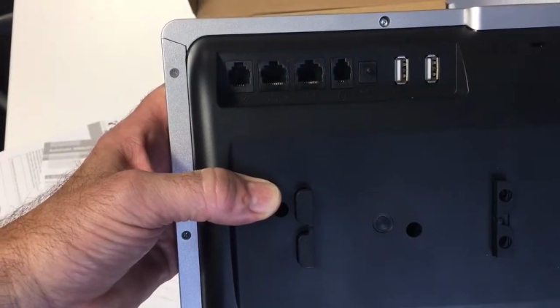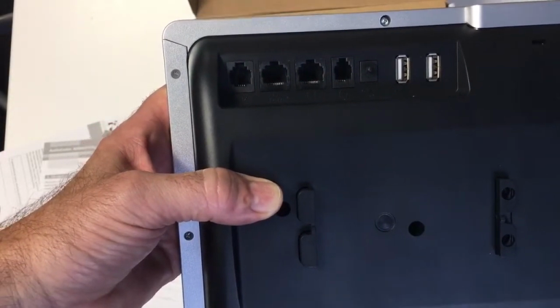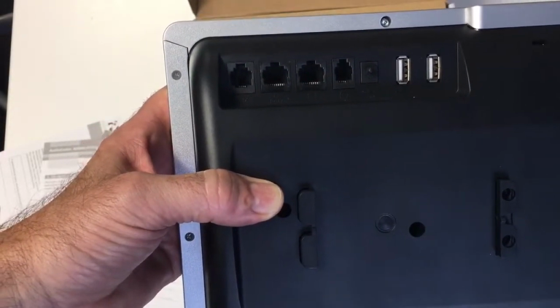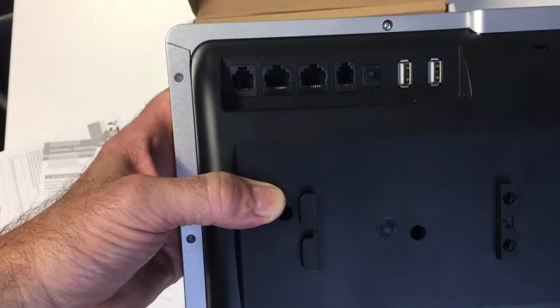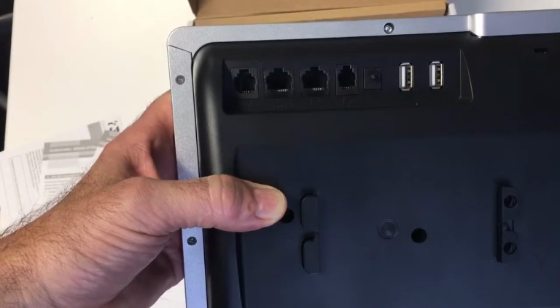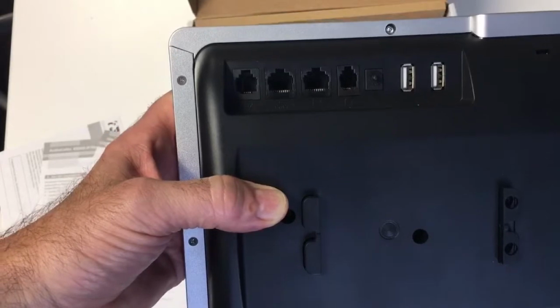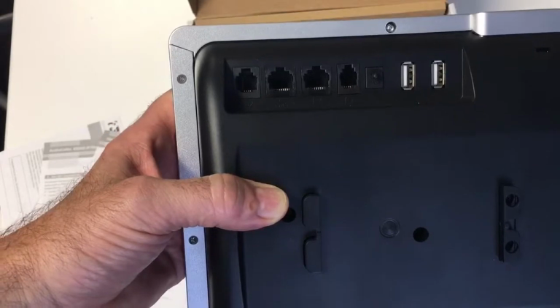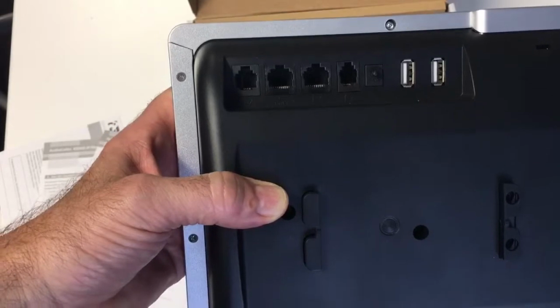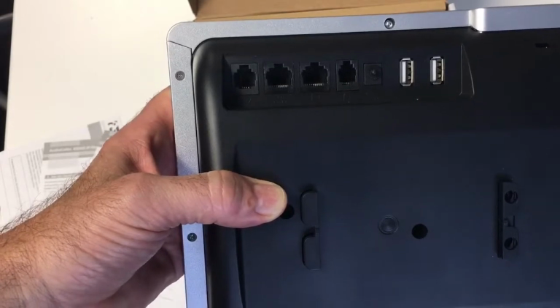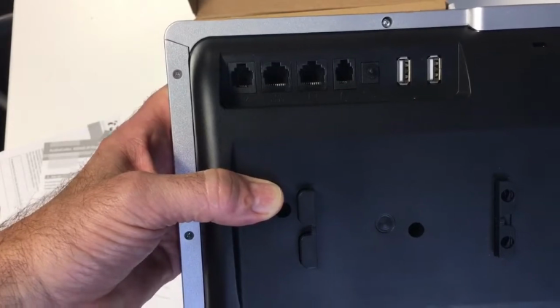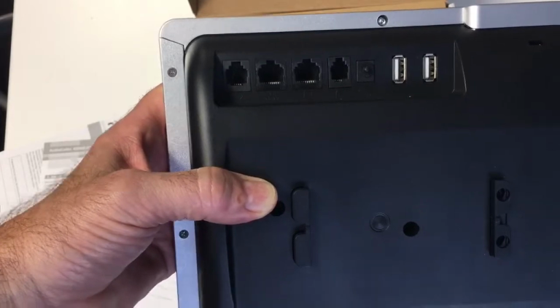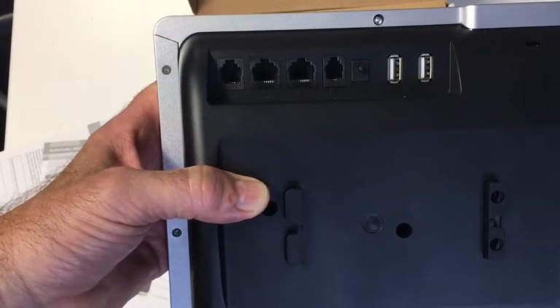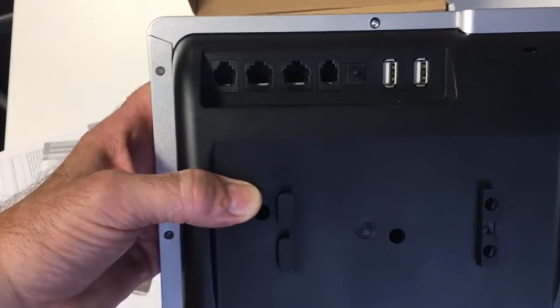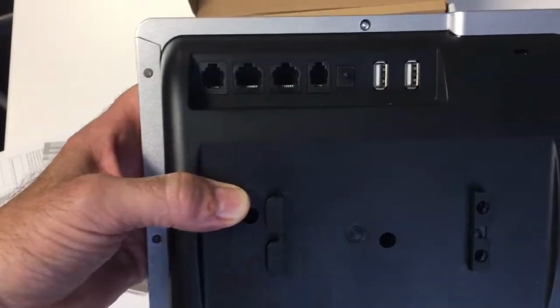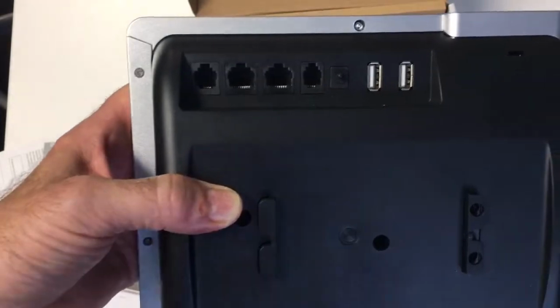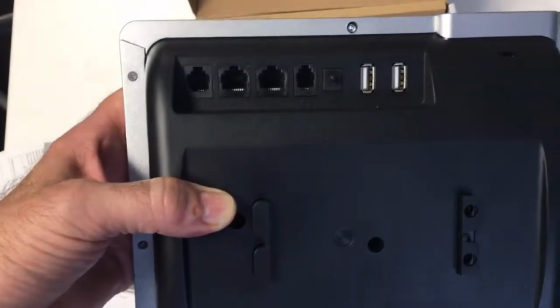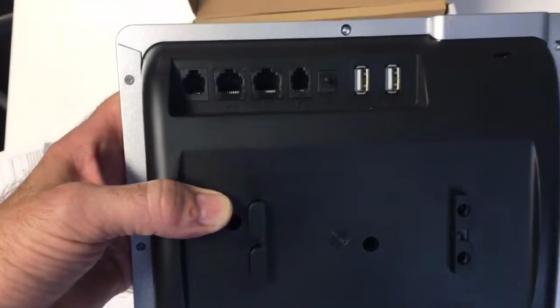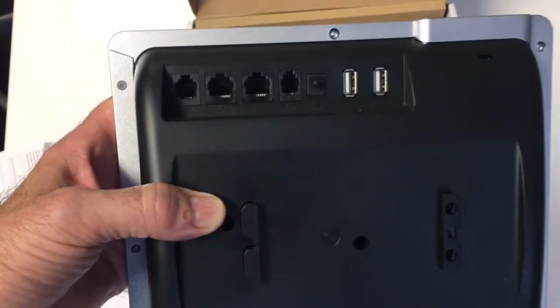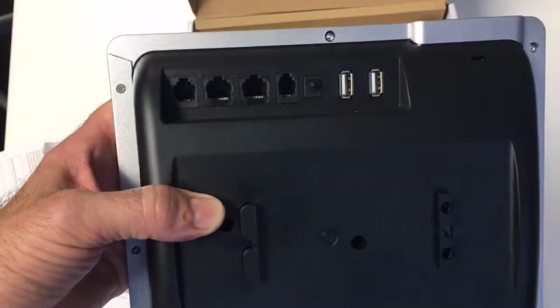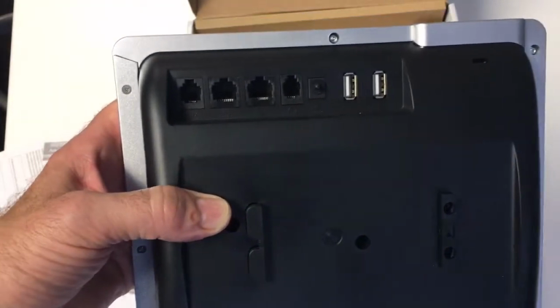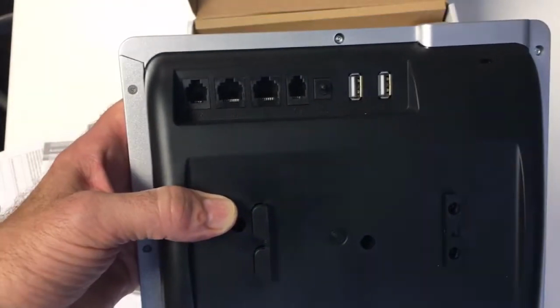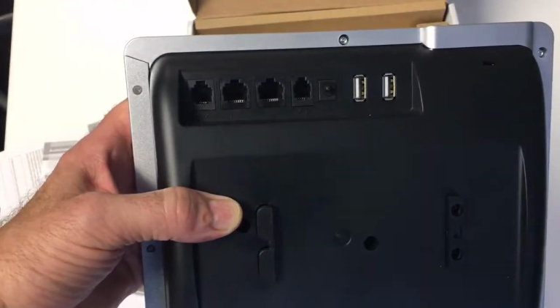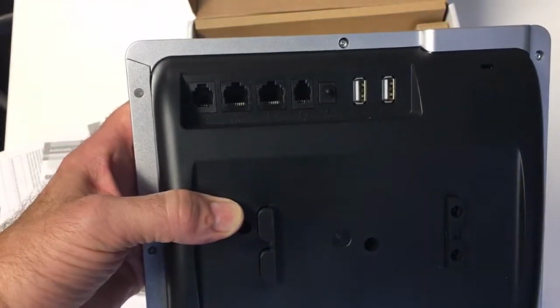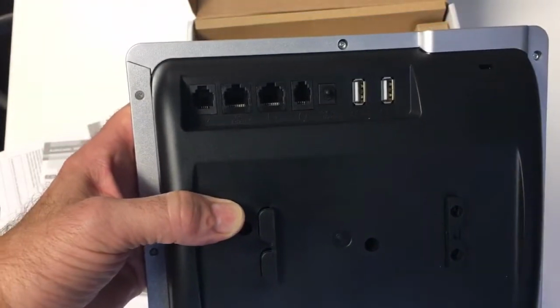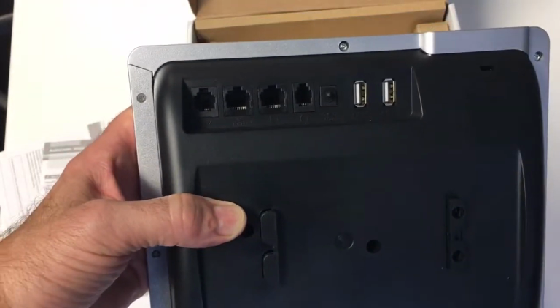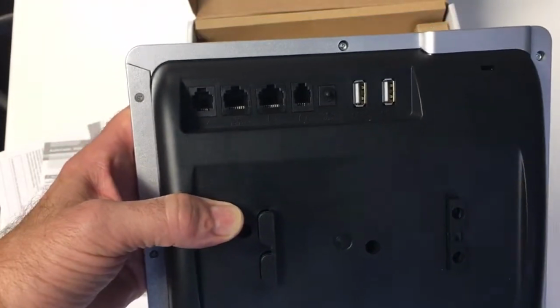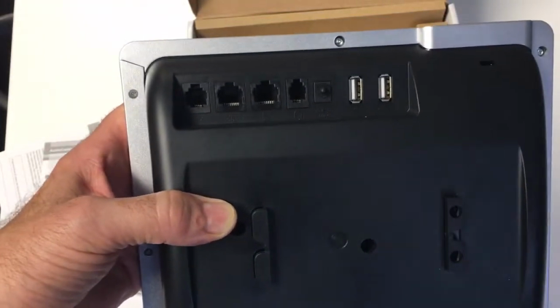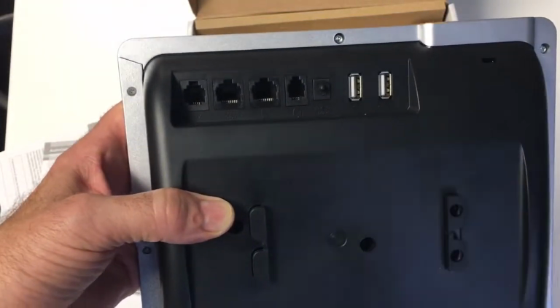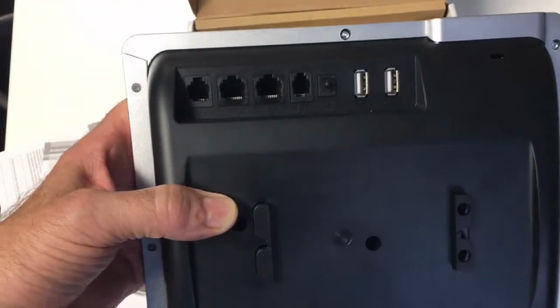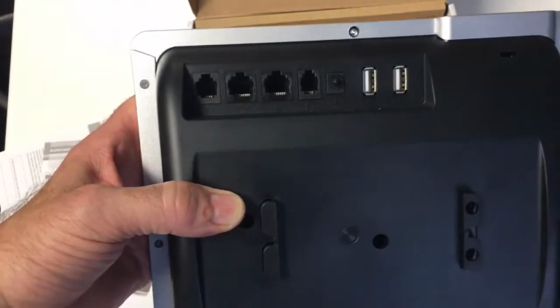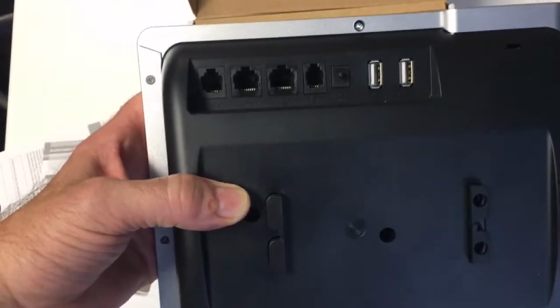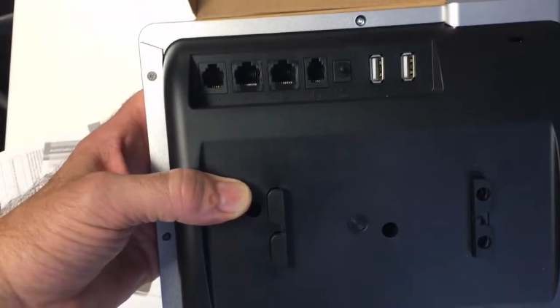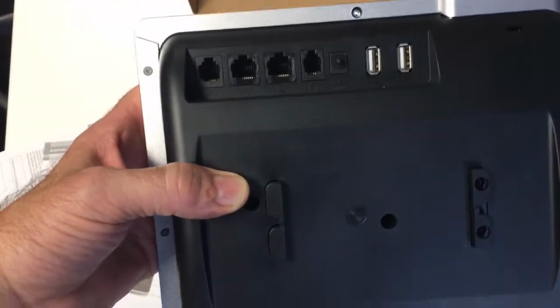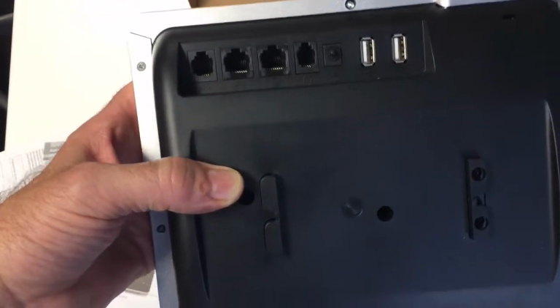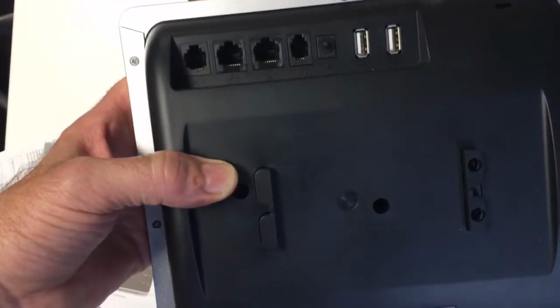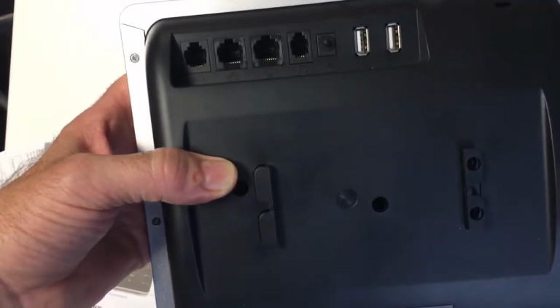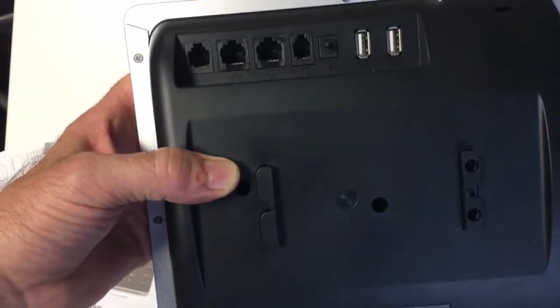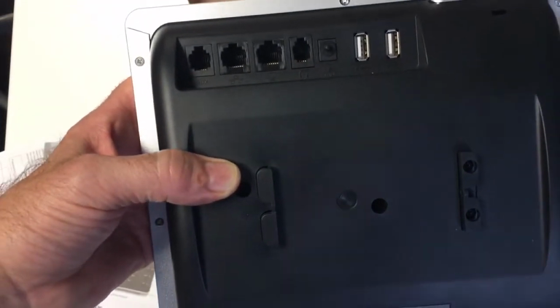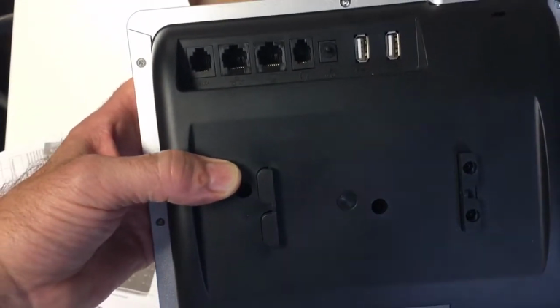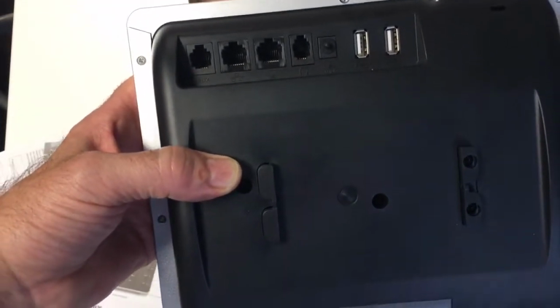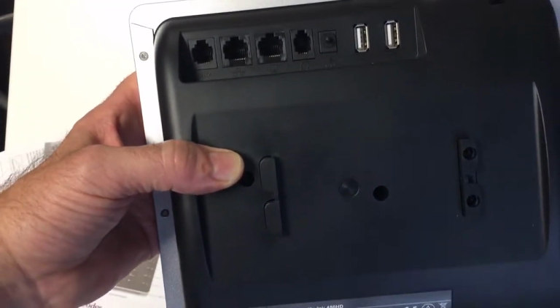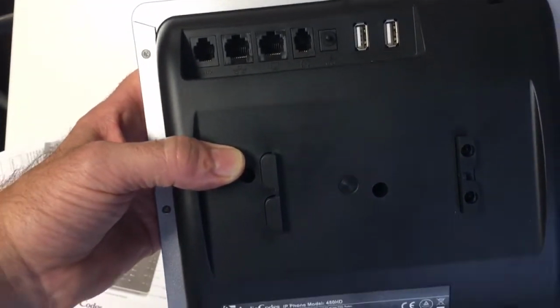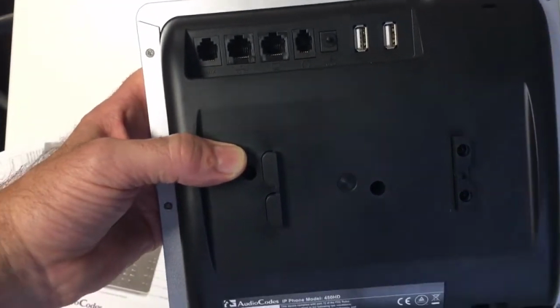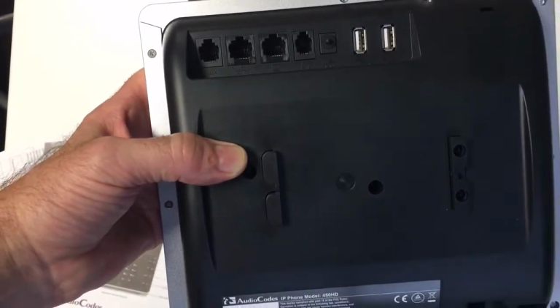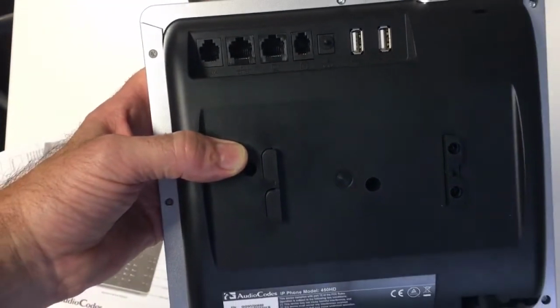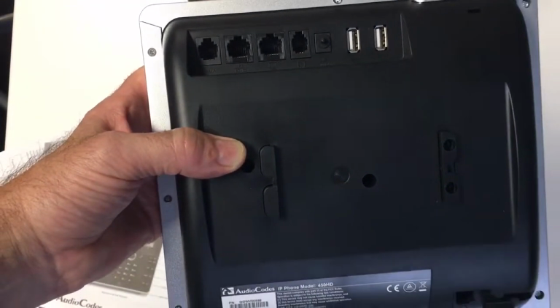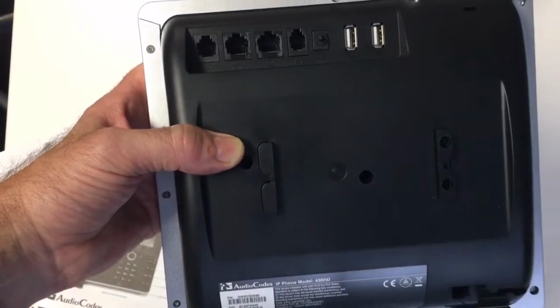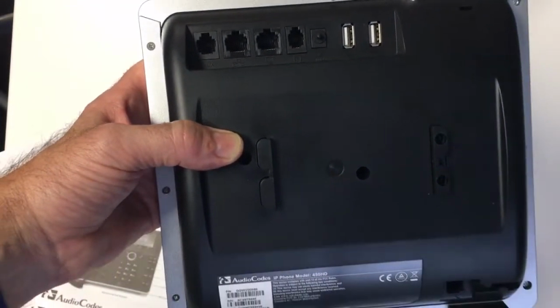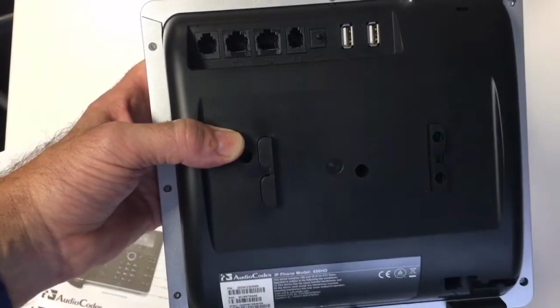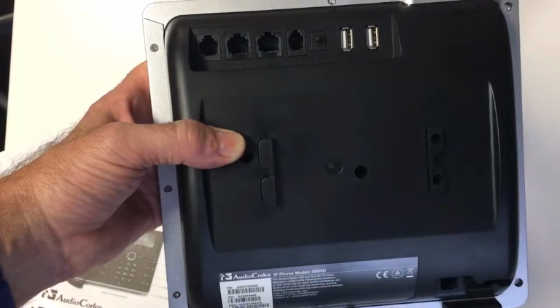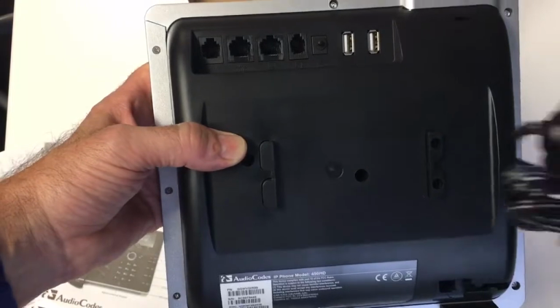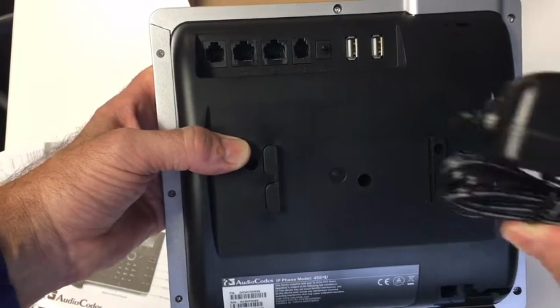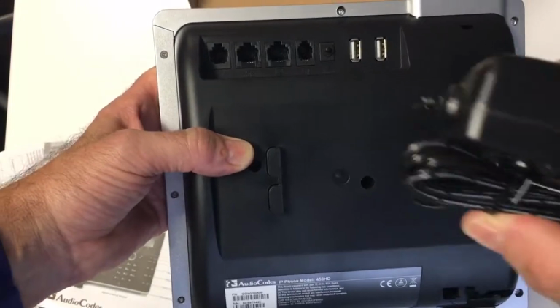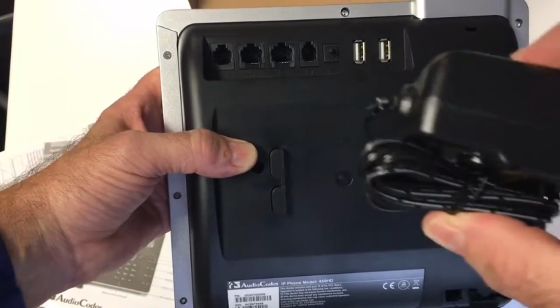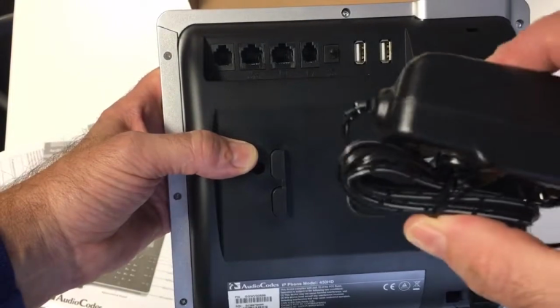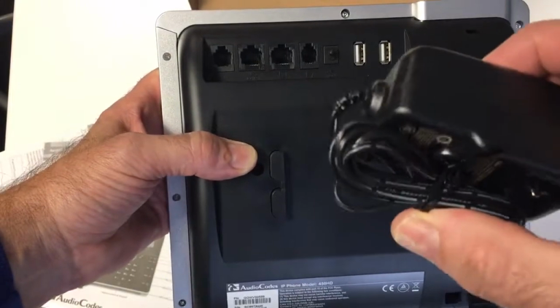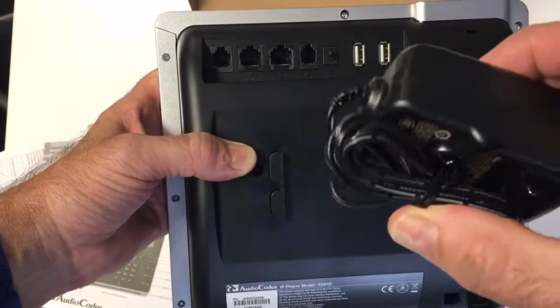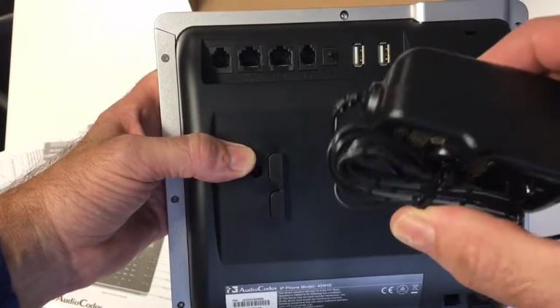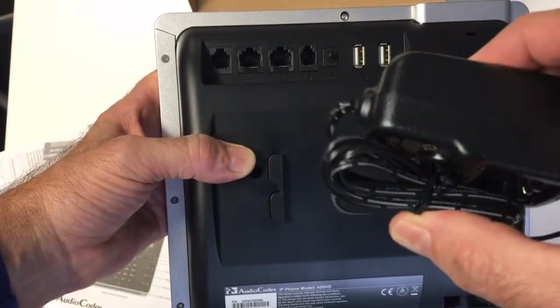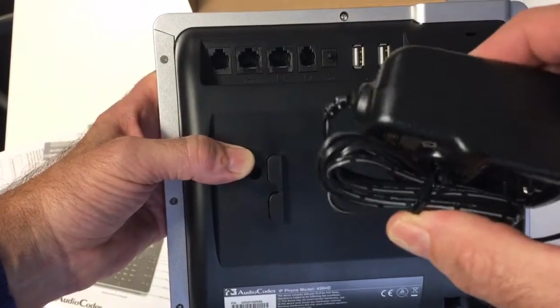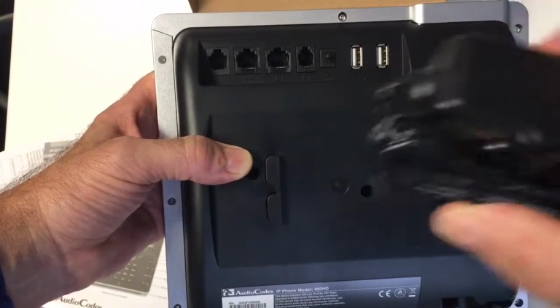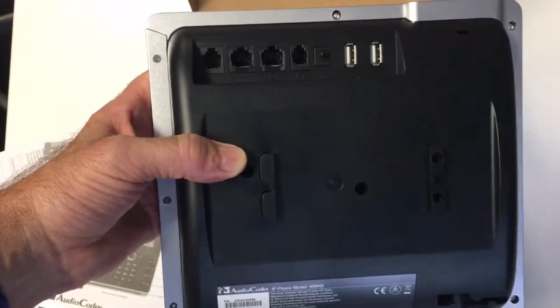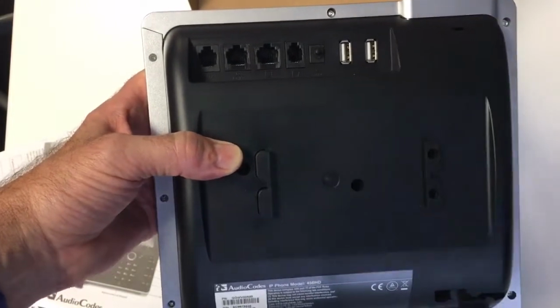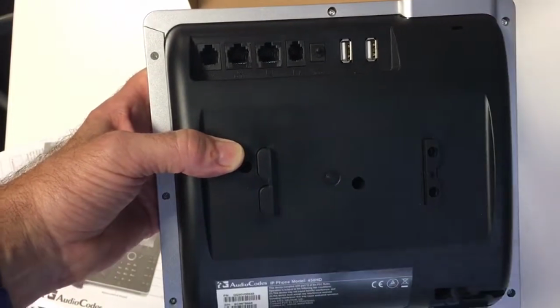The adapter doesn't ship with the phone as standard — you can buy these separately from us. You'll be familiar with what the sort of transformers look like — things like this.